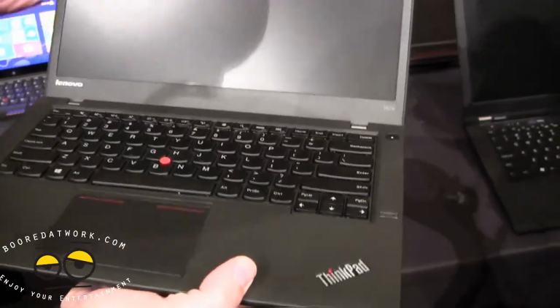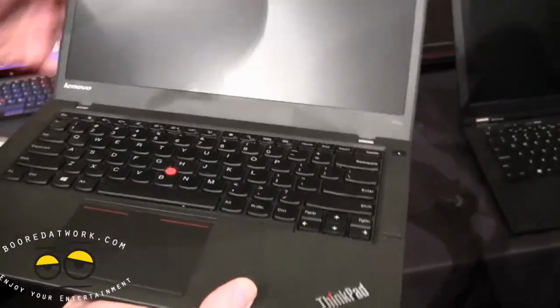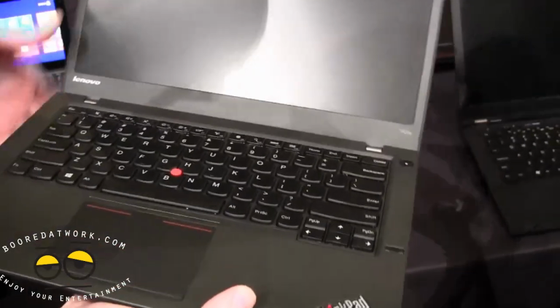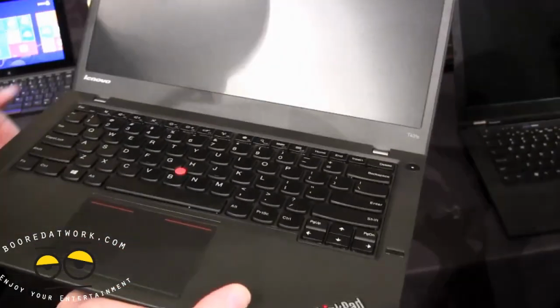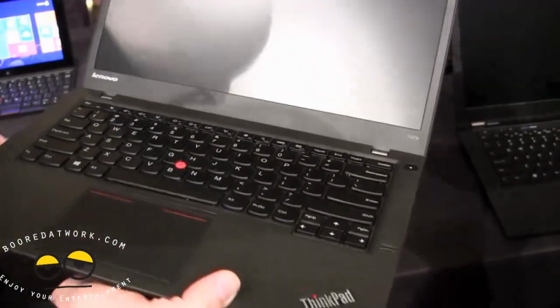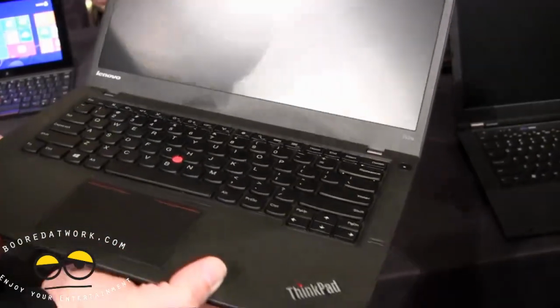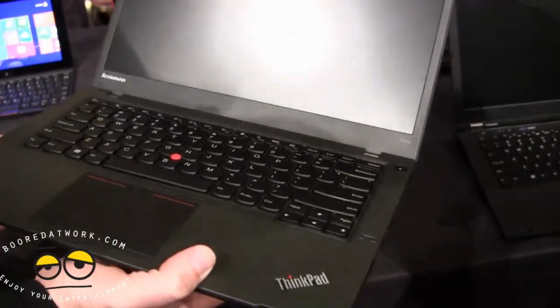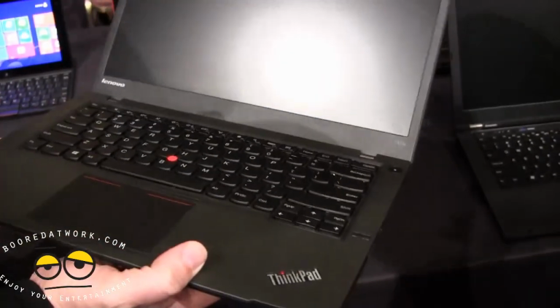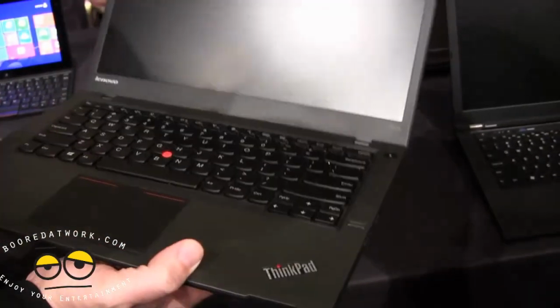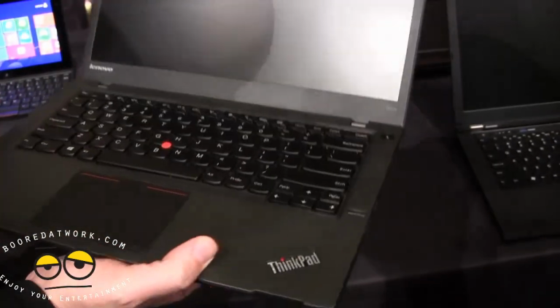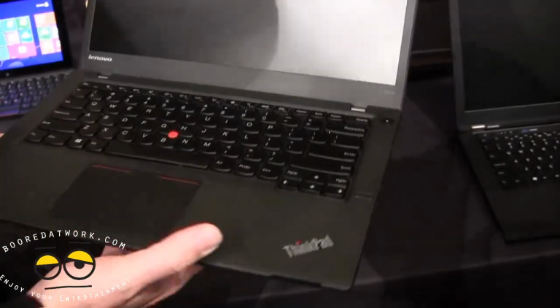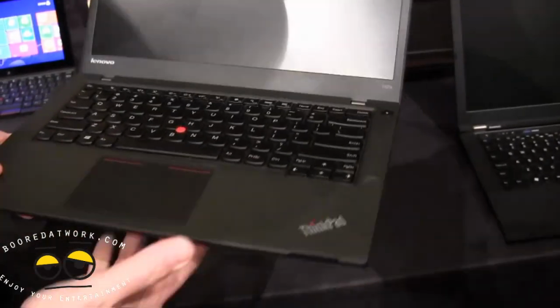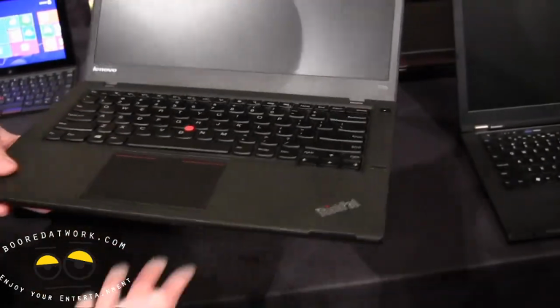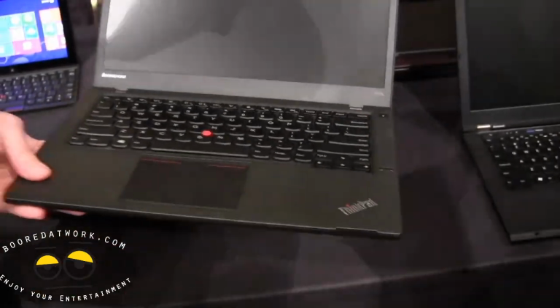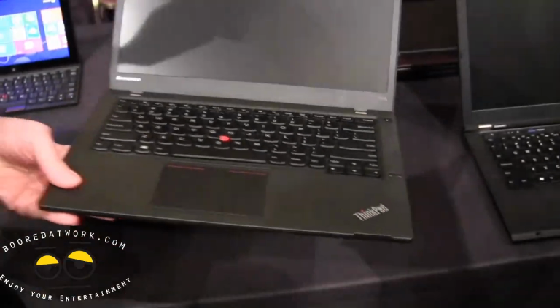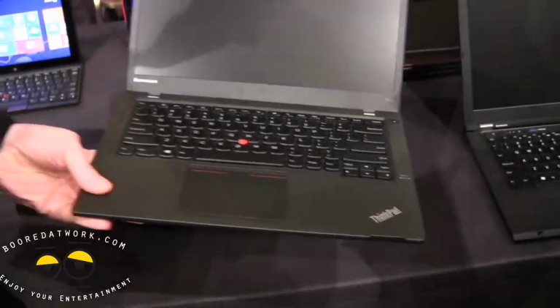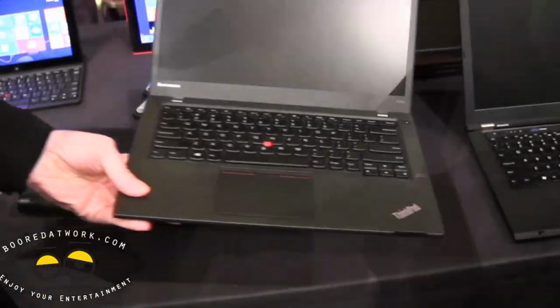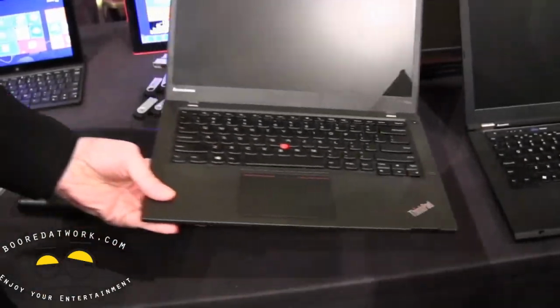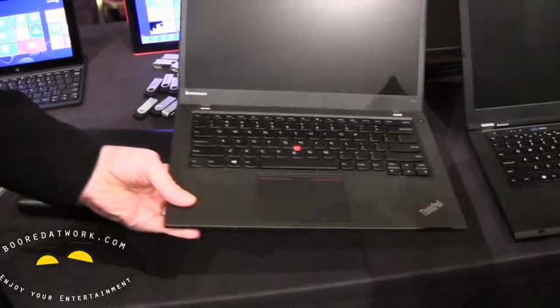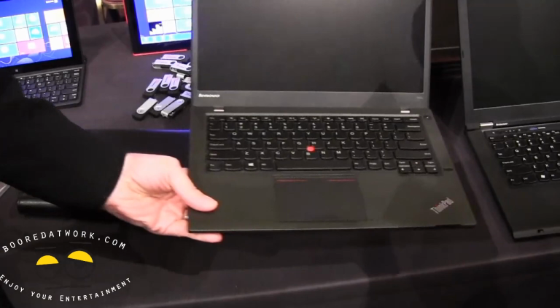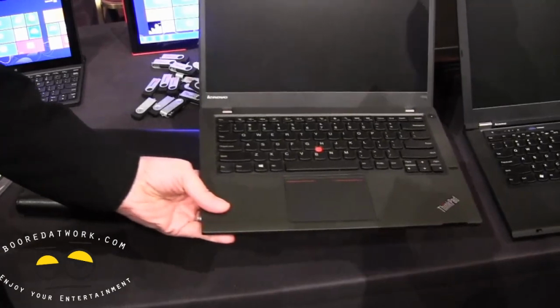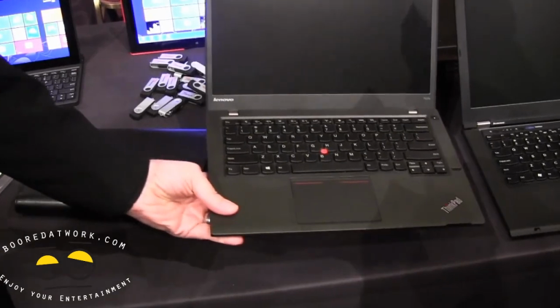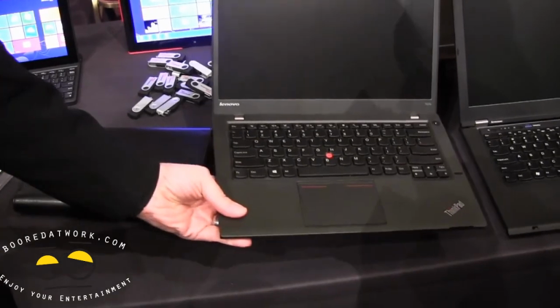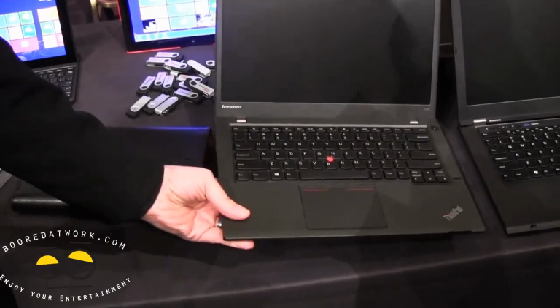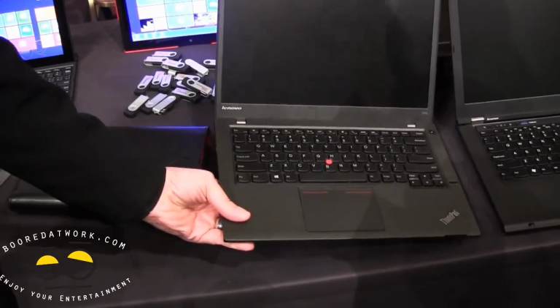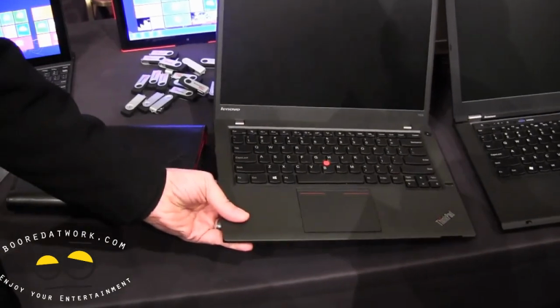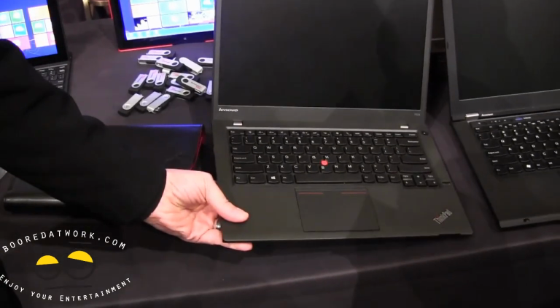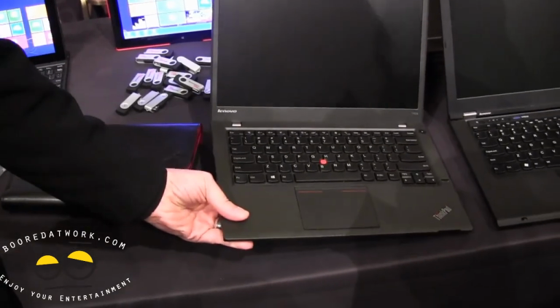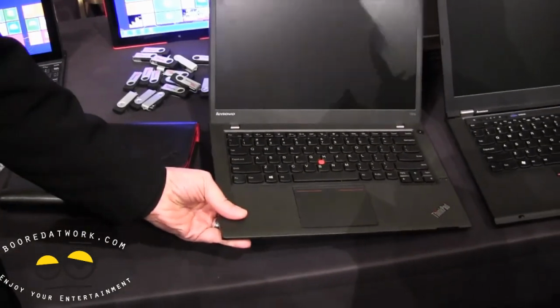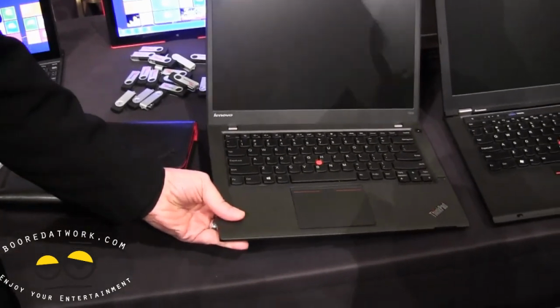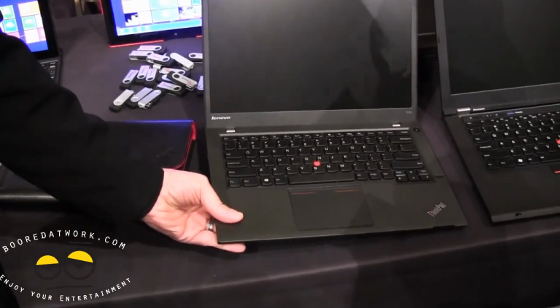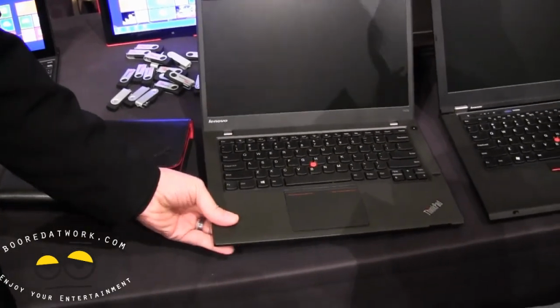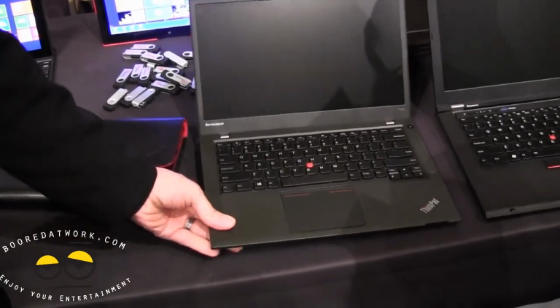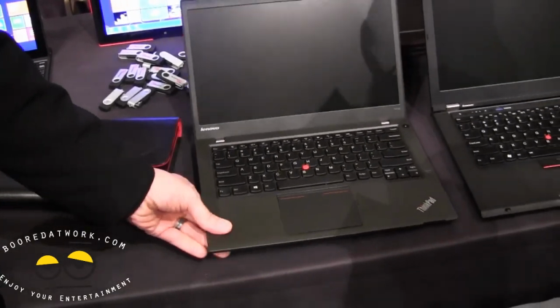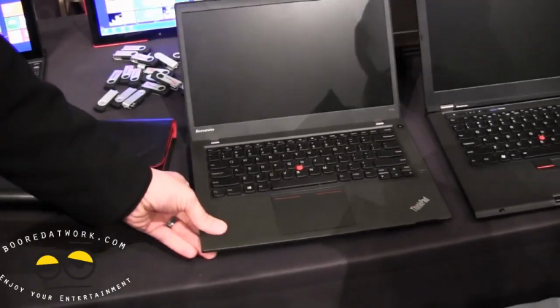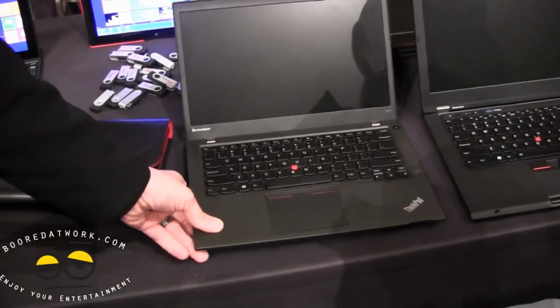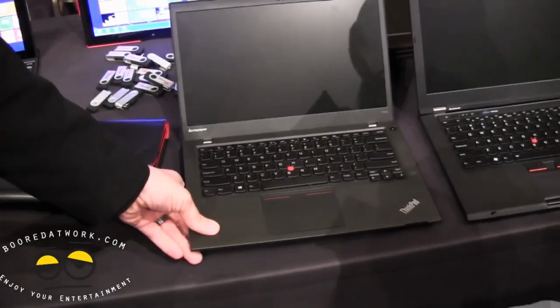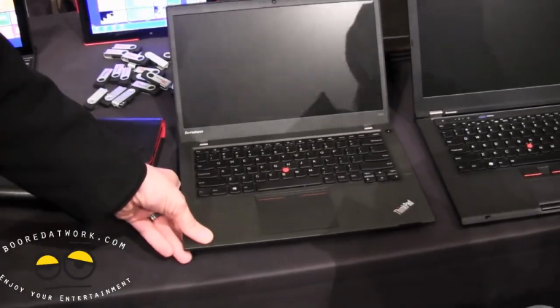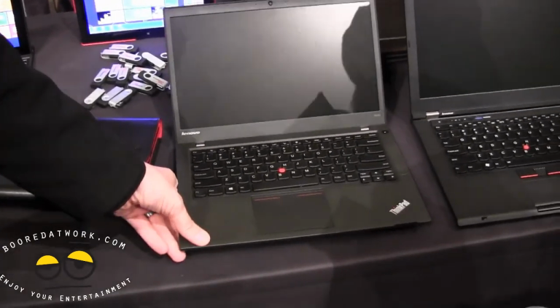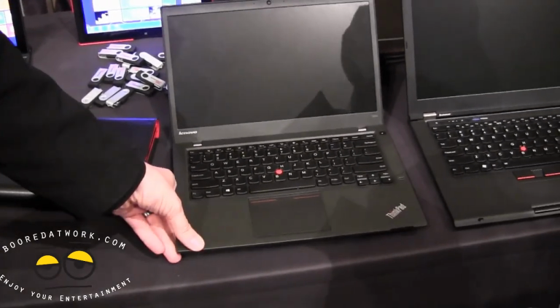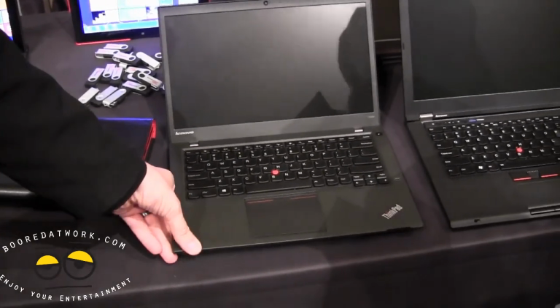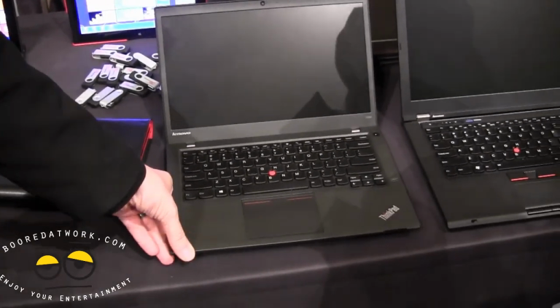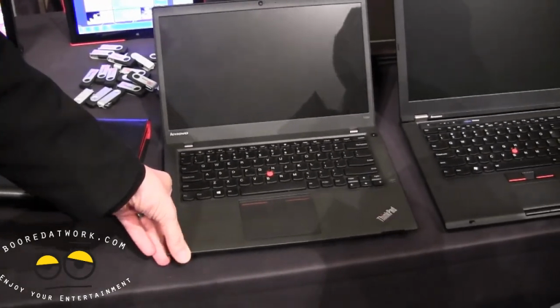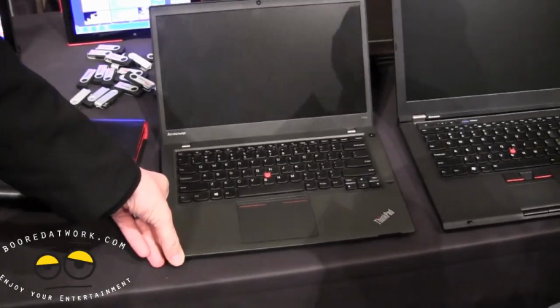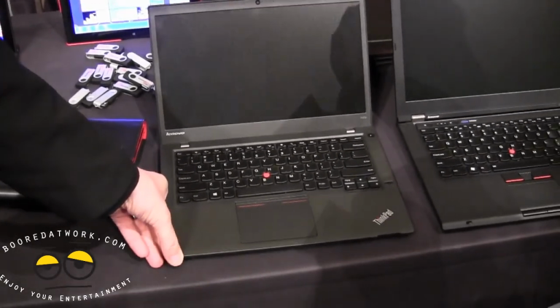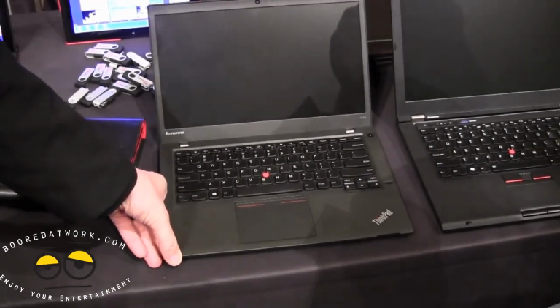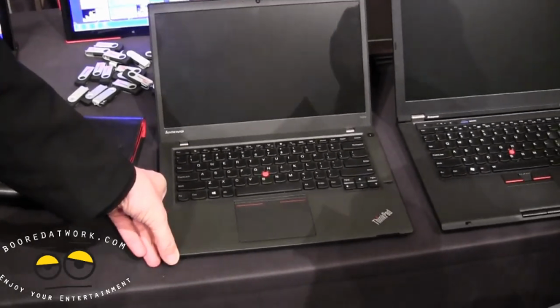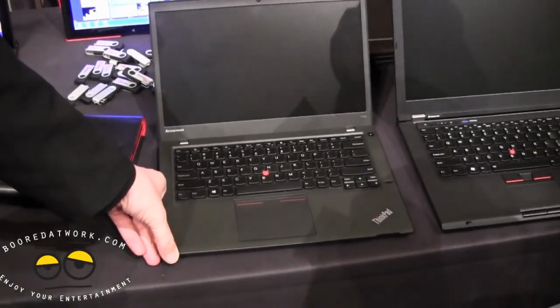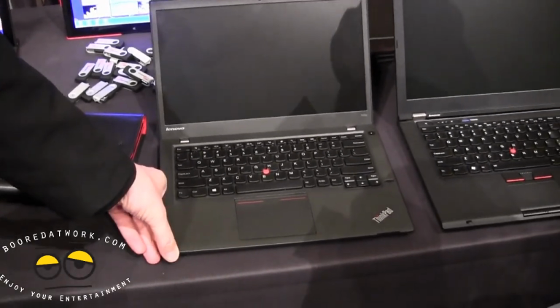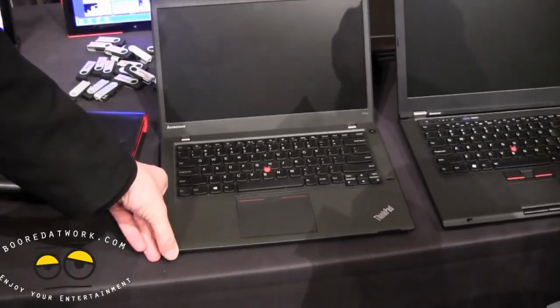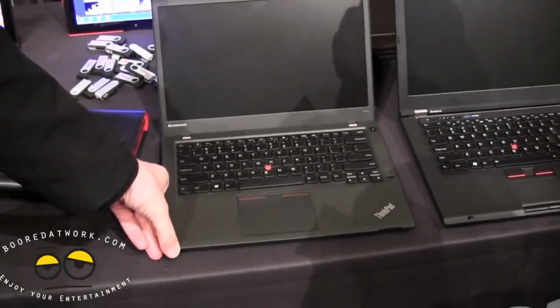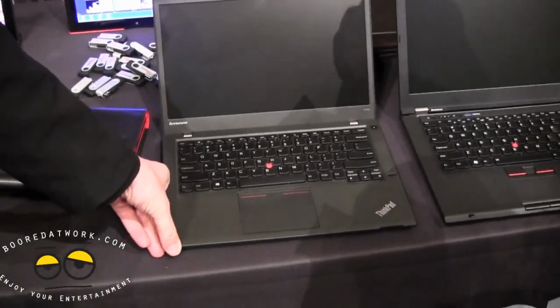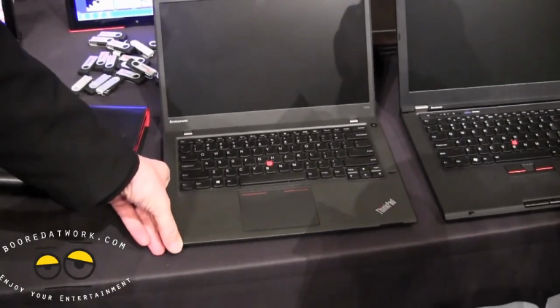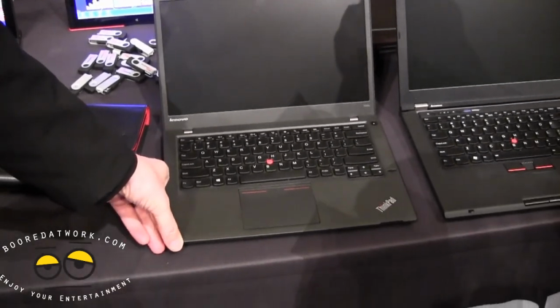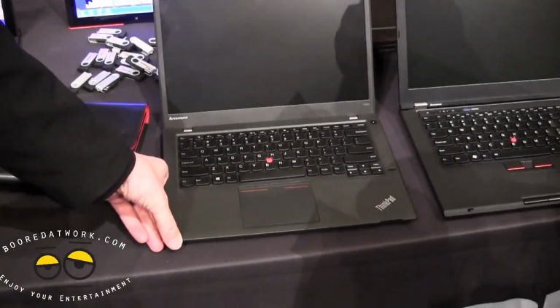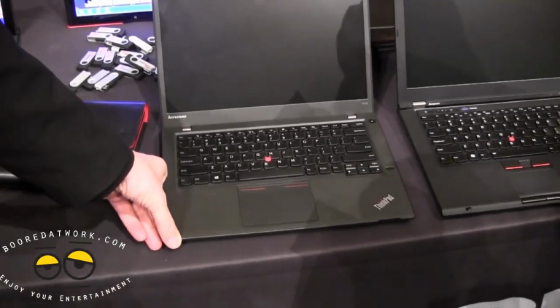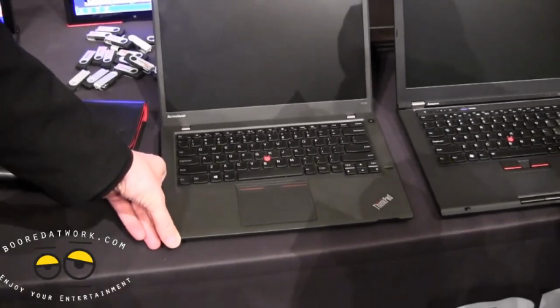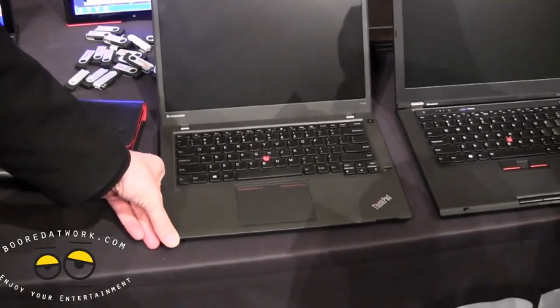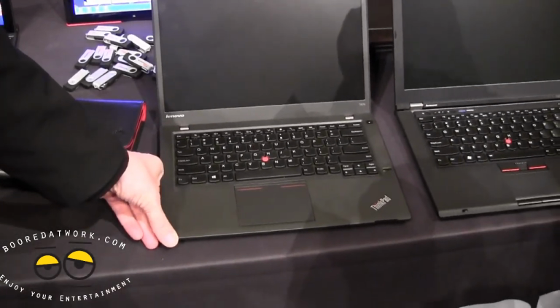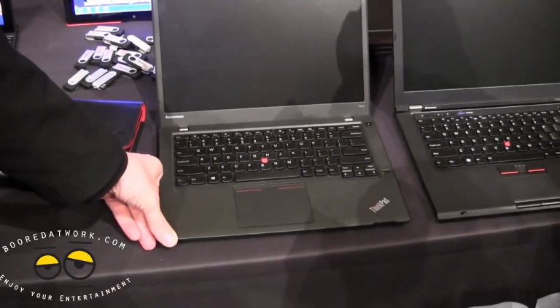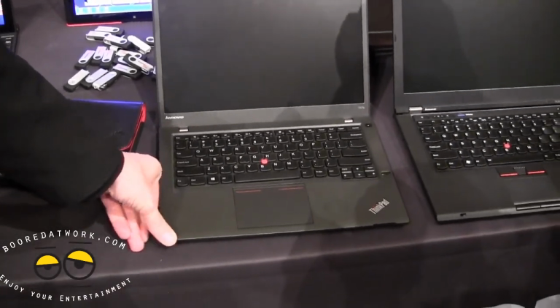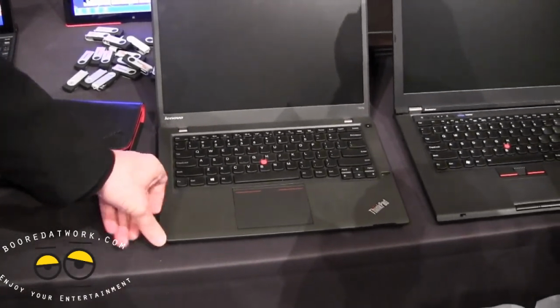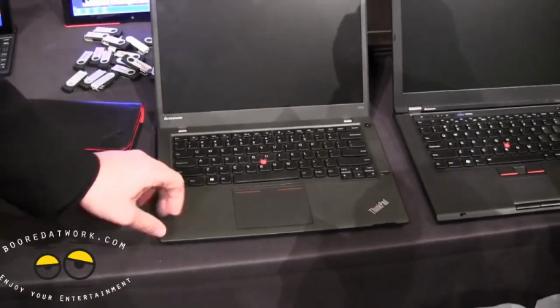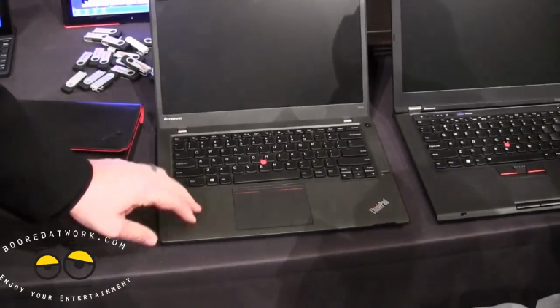Stay tuned guys and watch out for a full review of the Lenovo T431S.